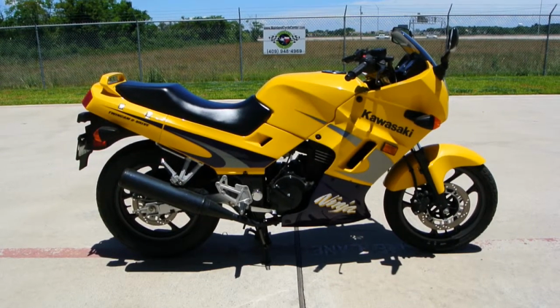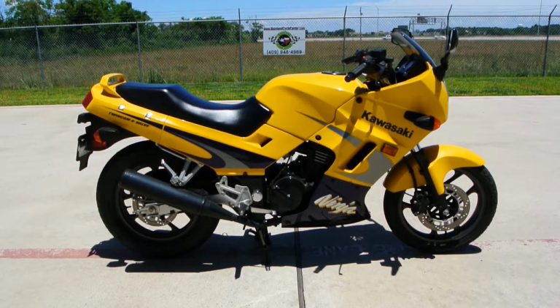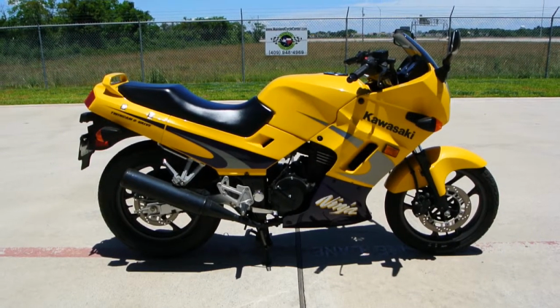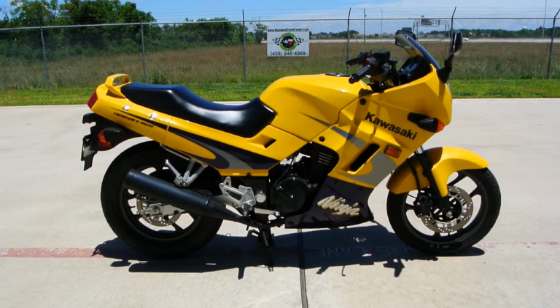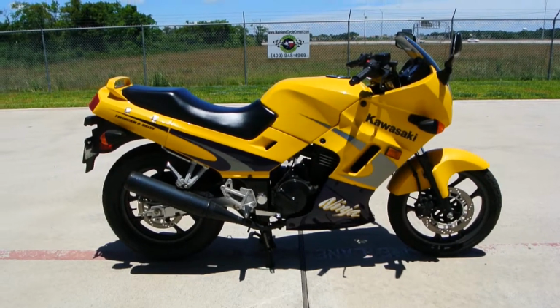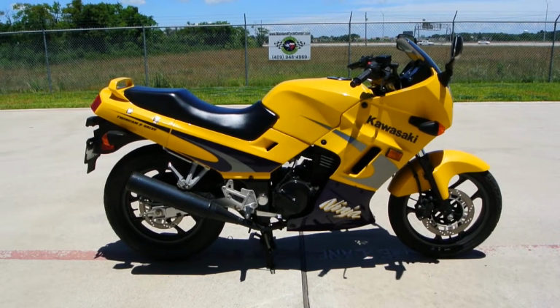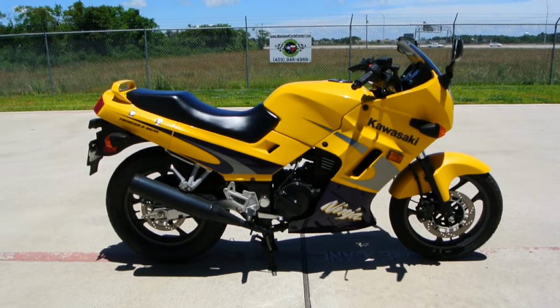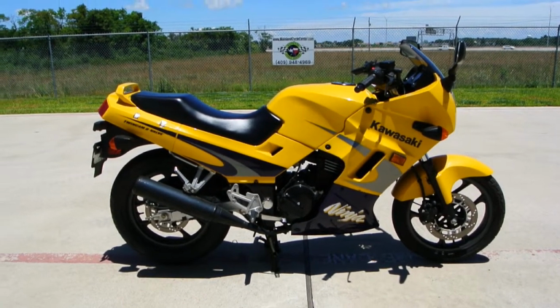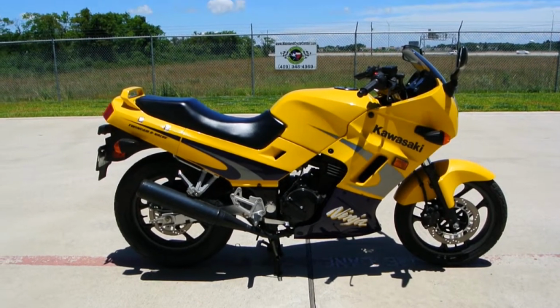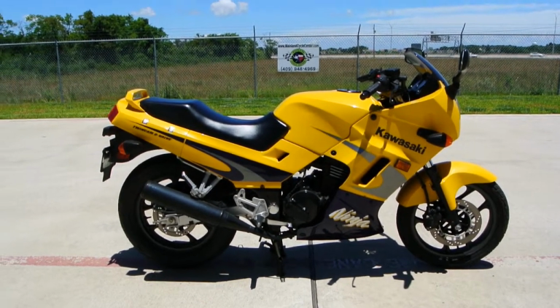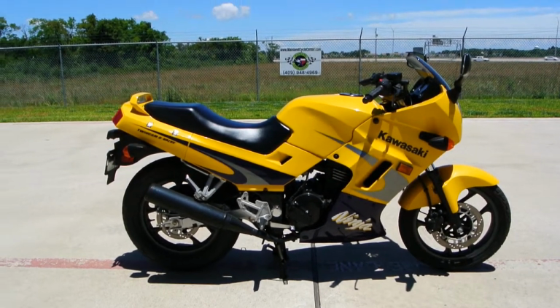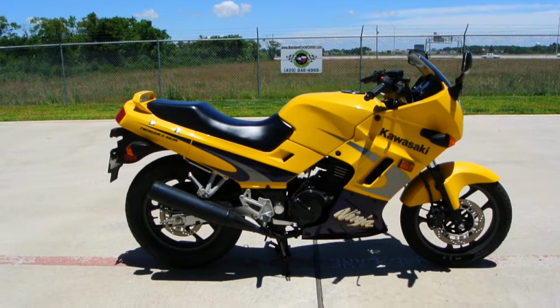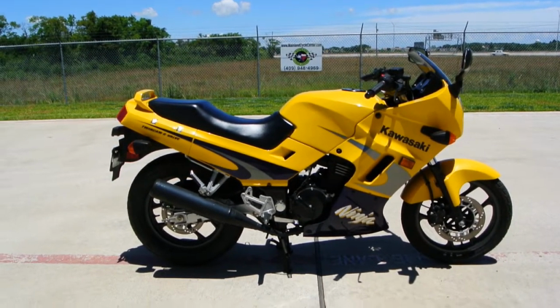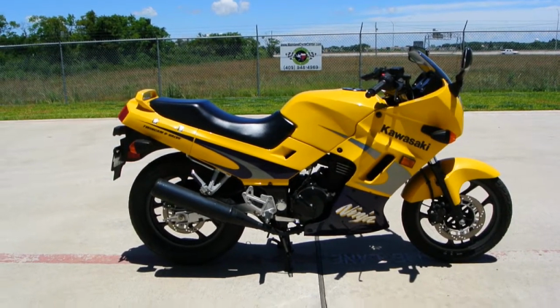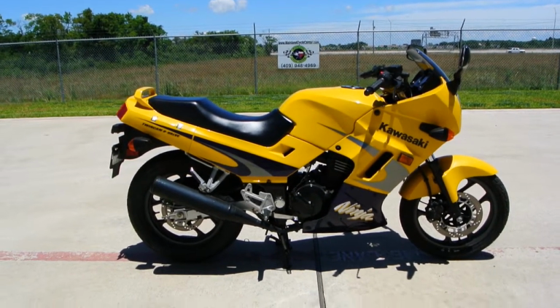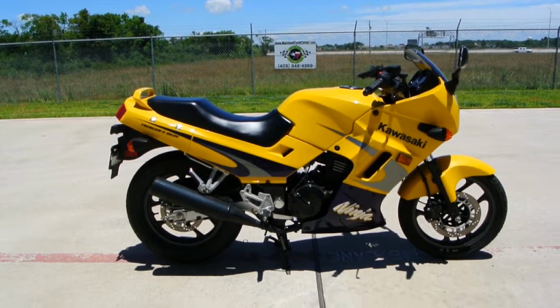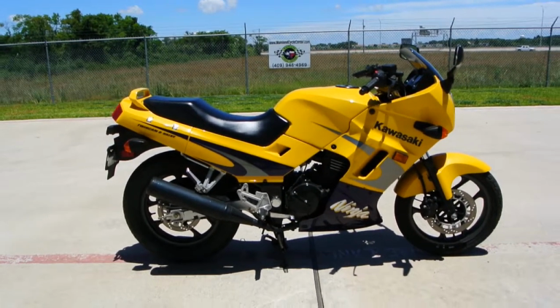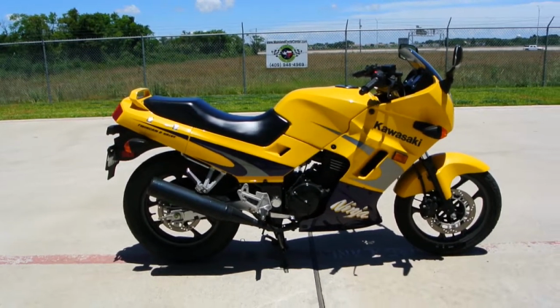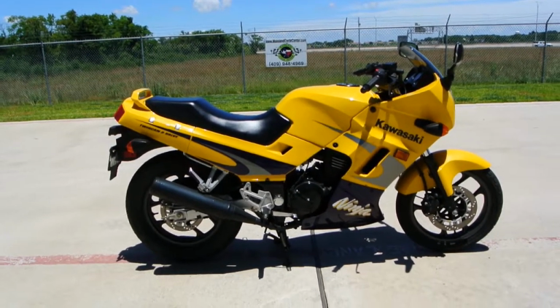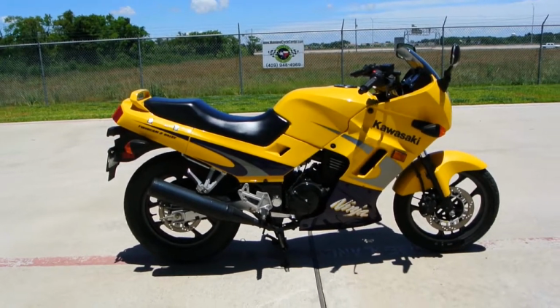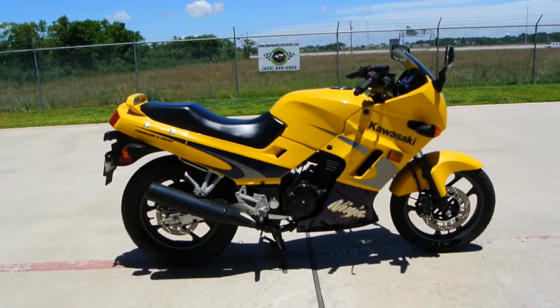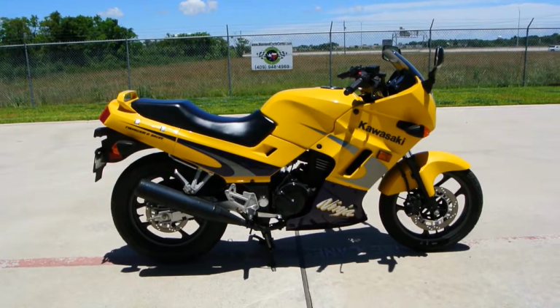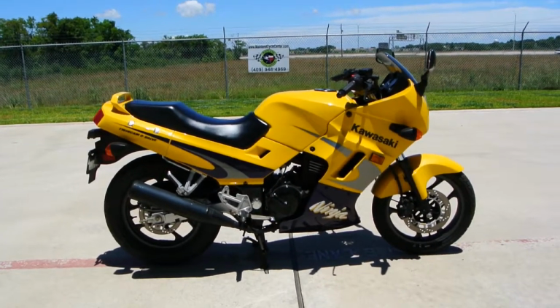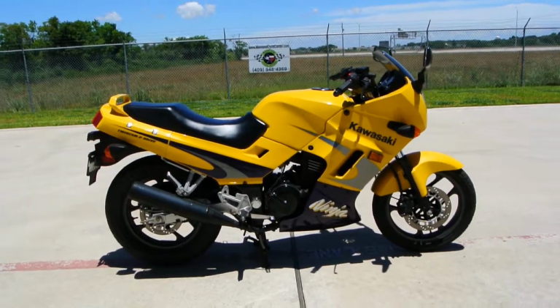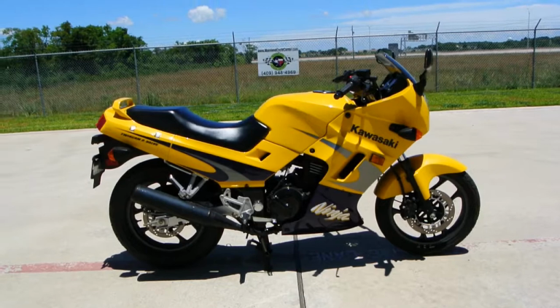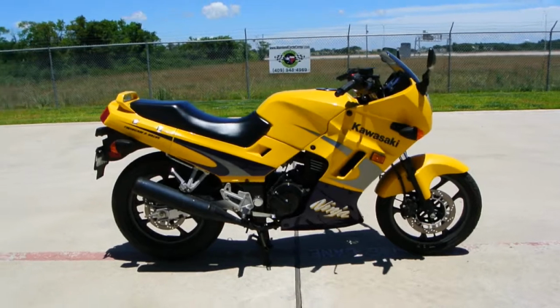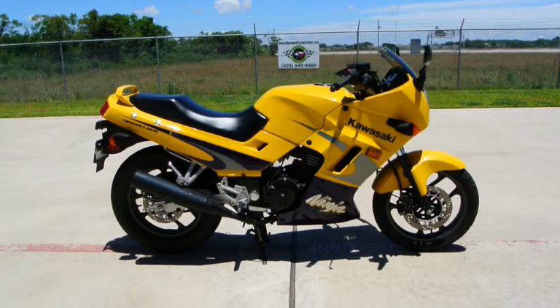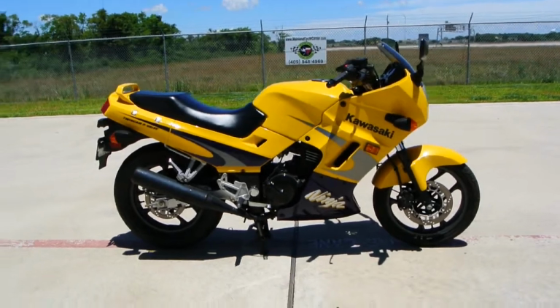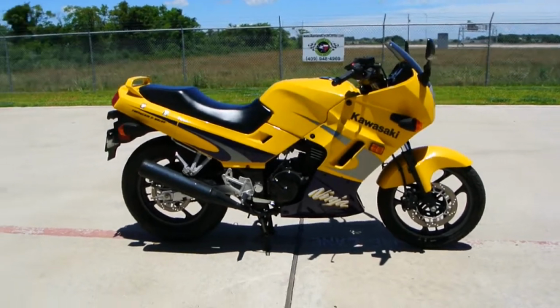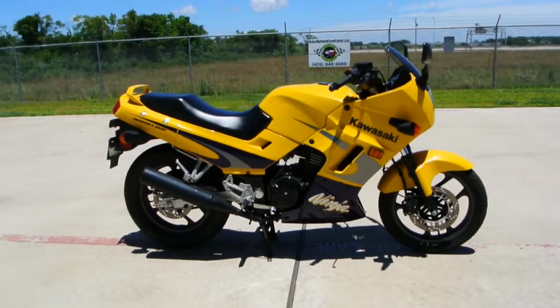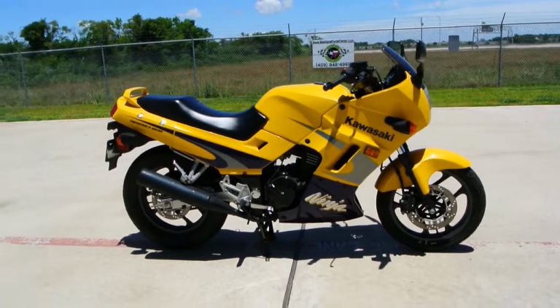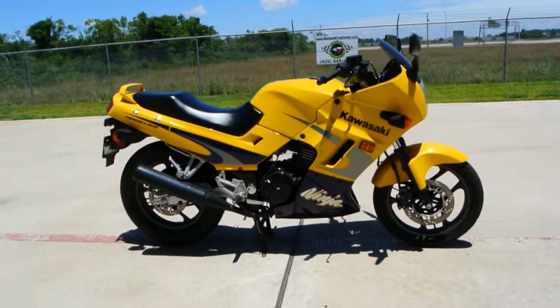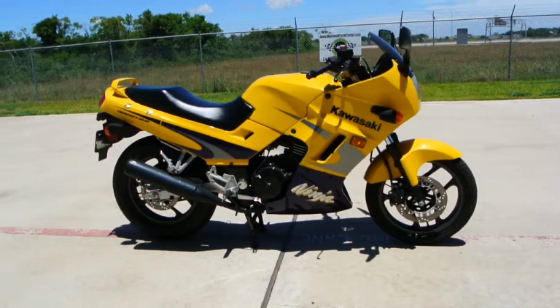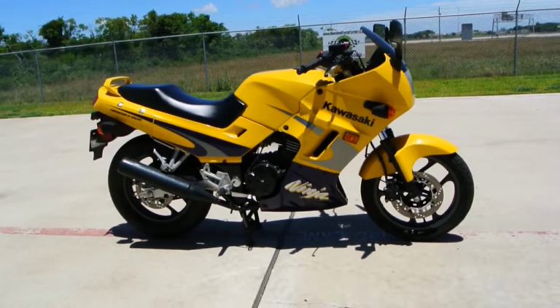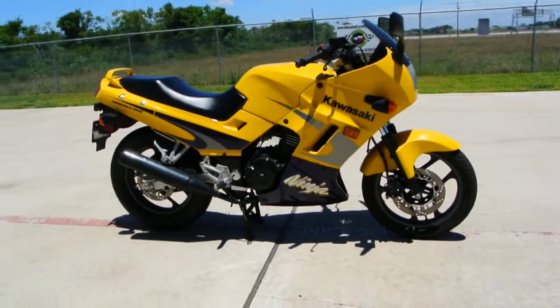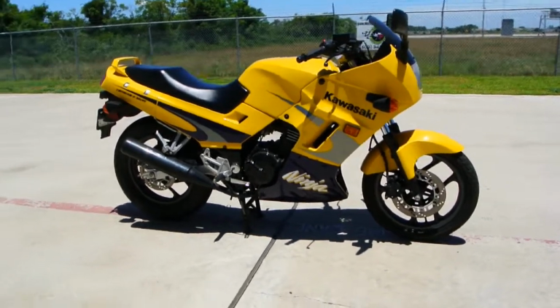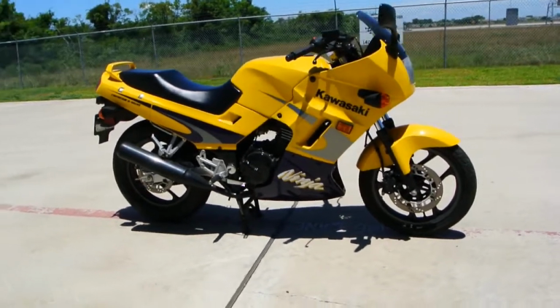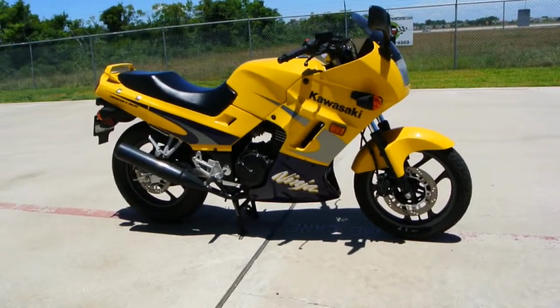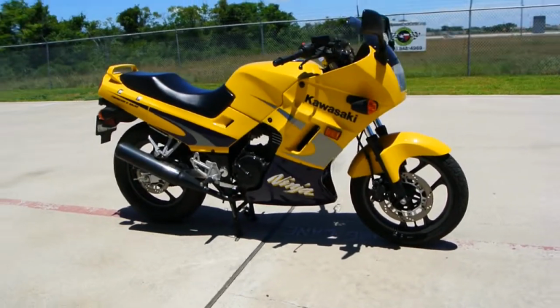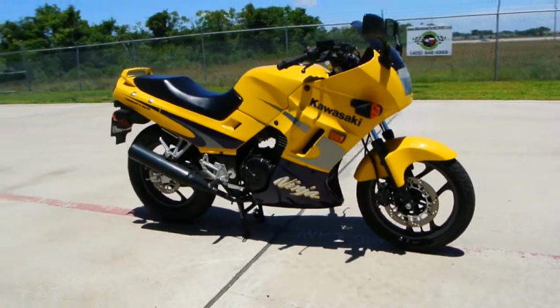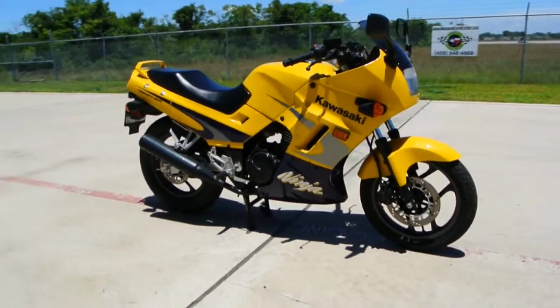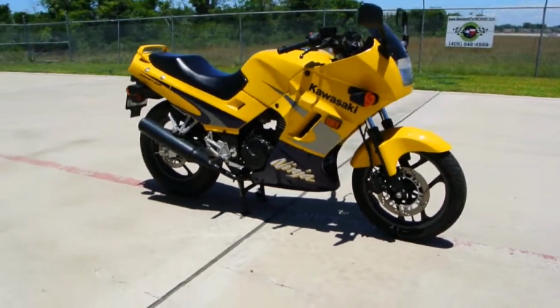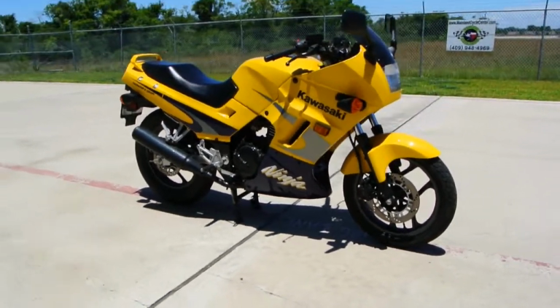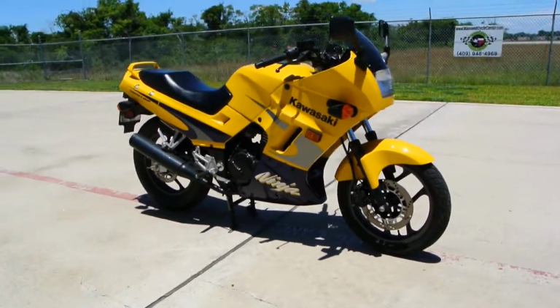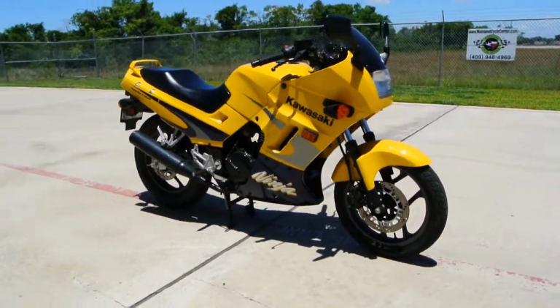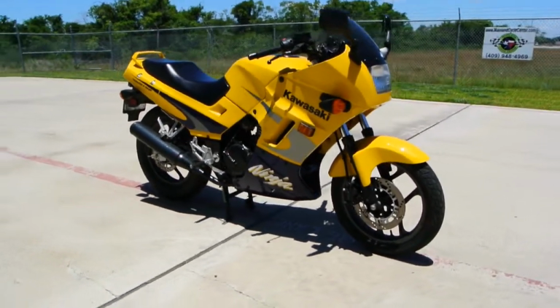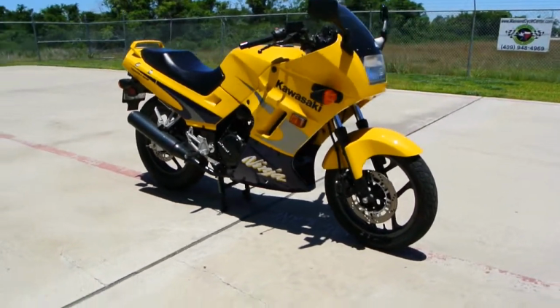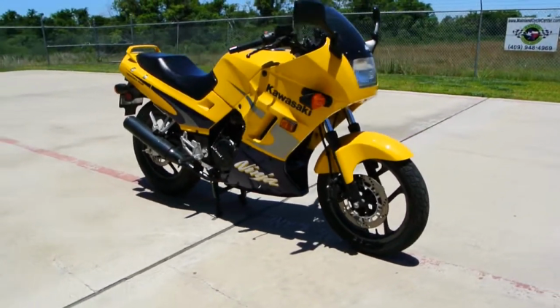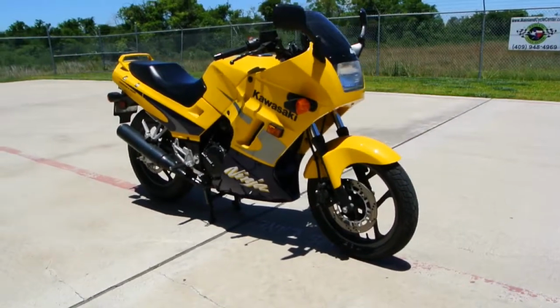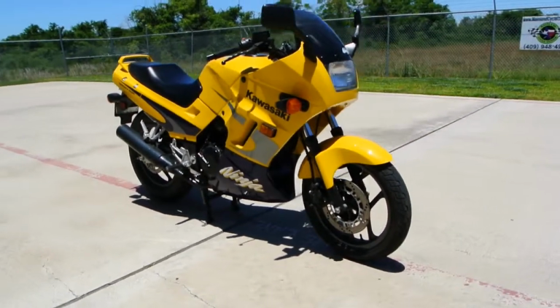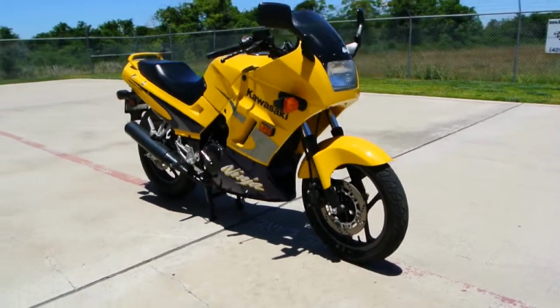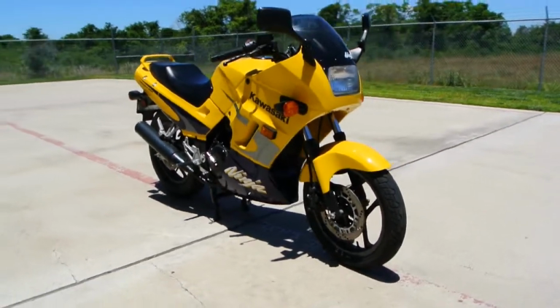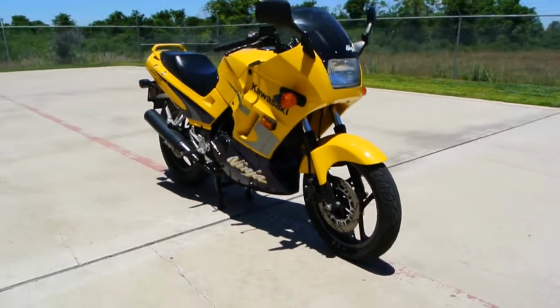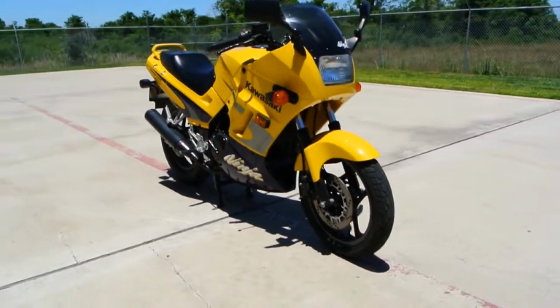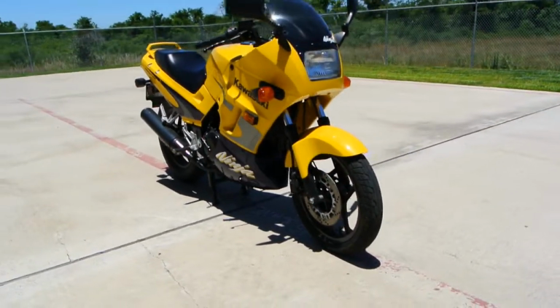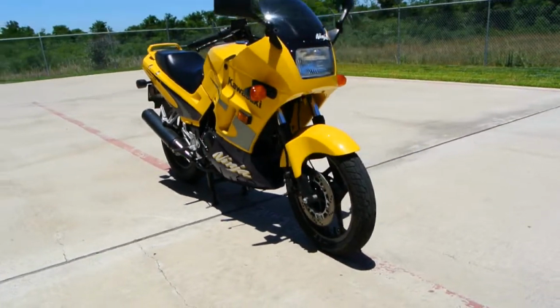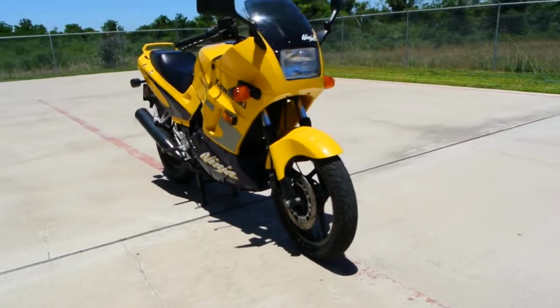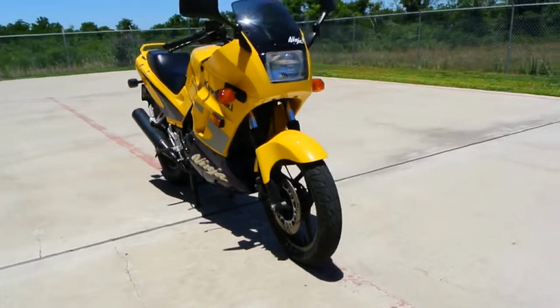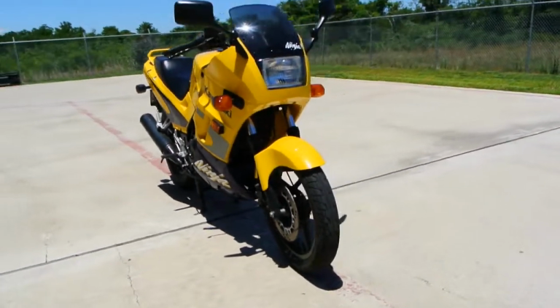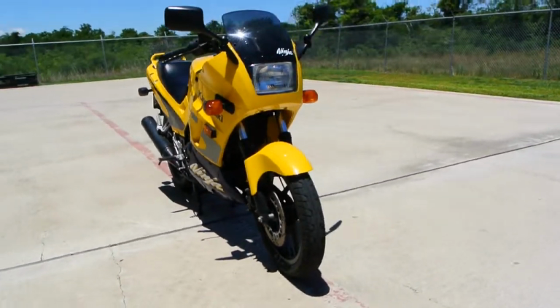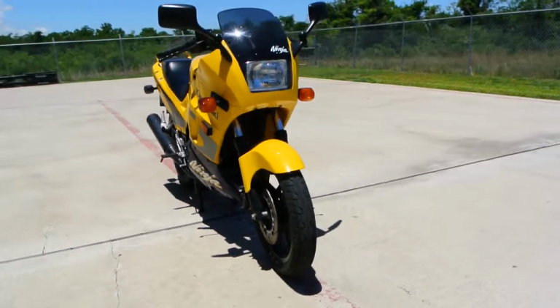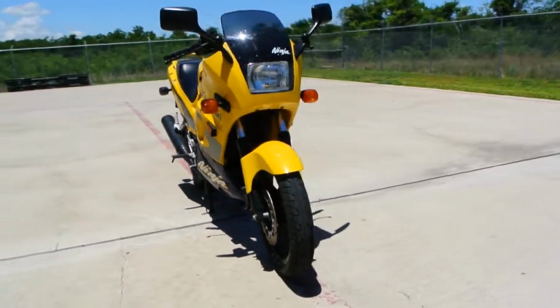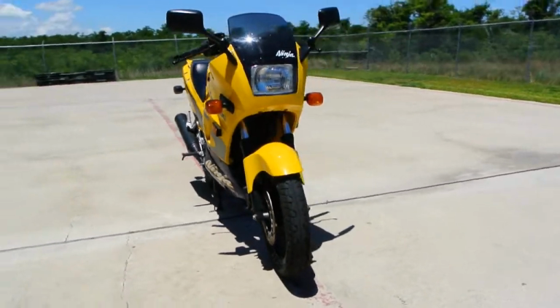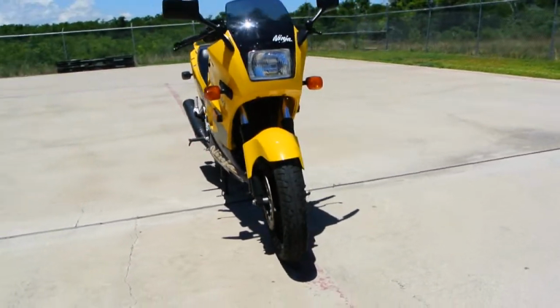Hi, my name is Albert with Mainland Cycle Center. Today I want to show you a pre-owned 2002 Kawasaki Ninja 250.